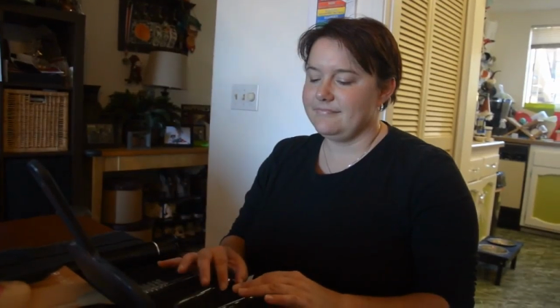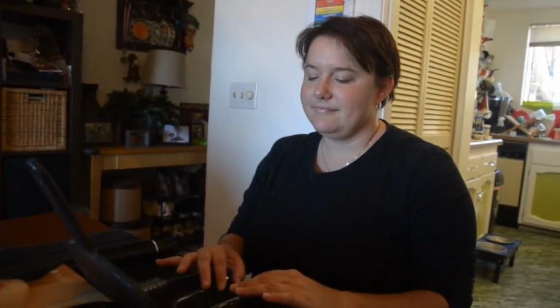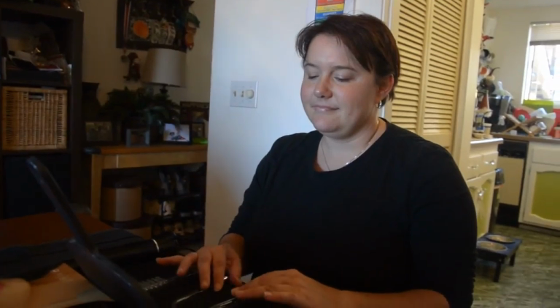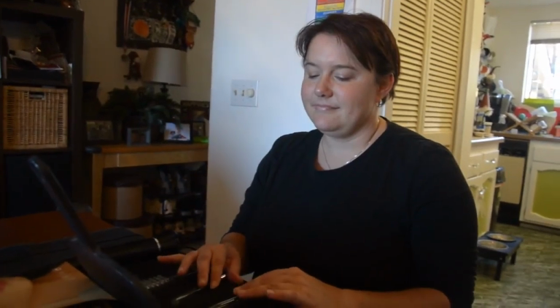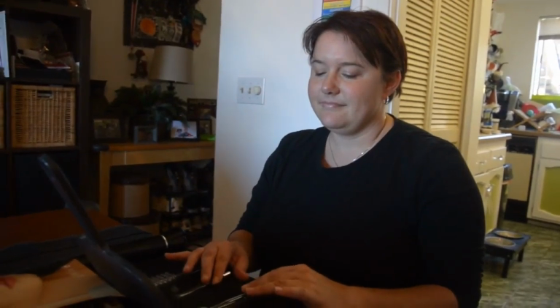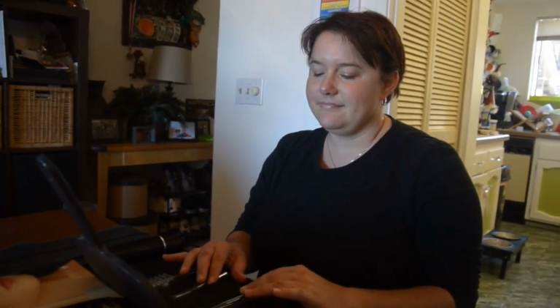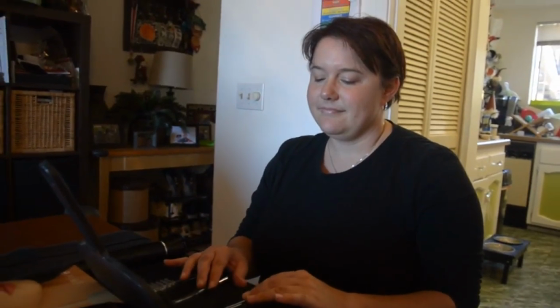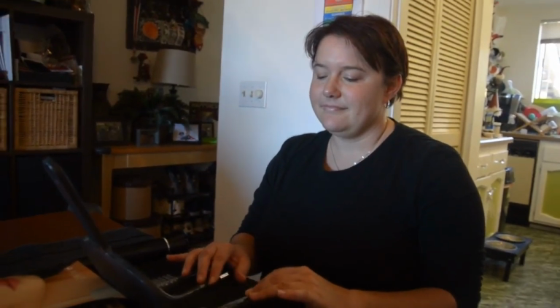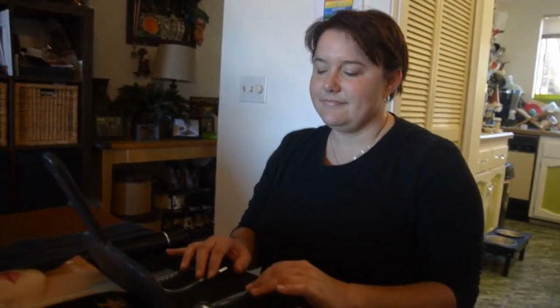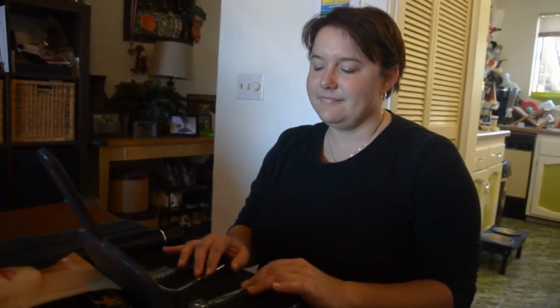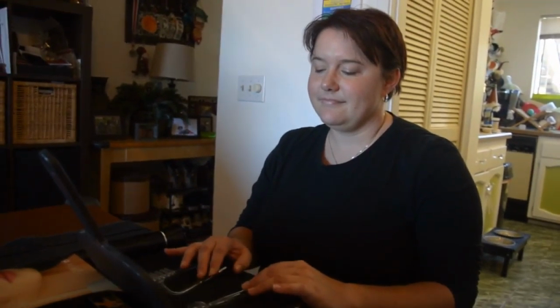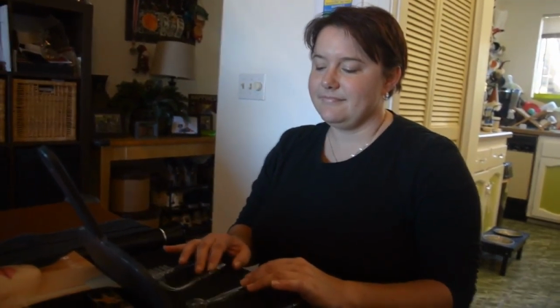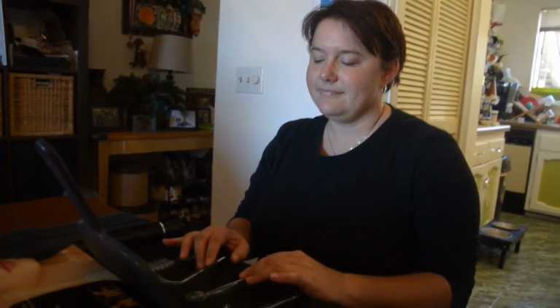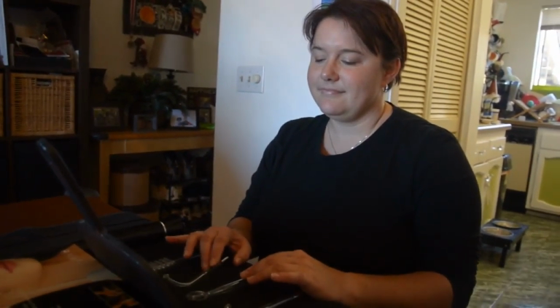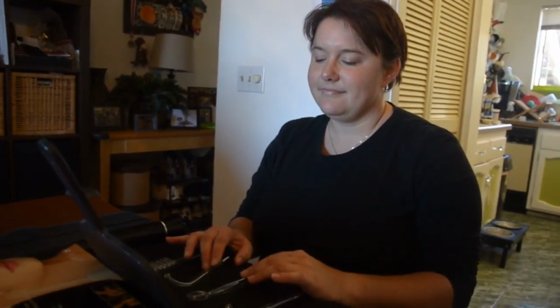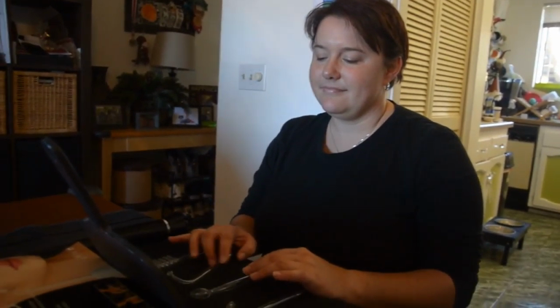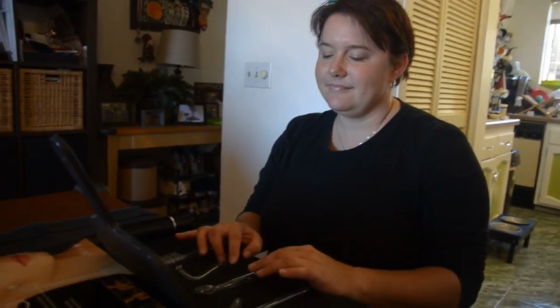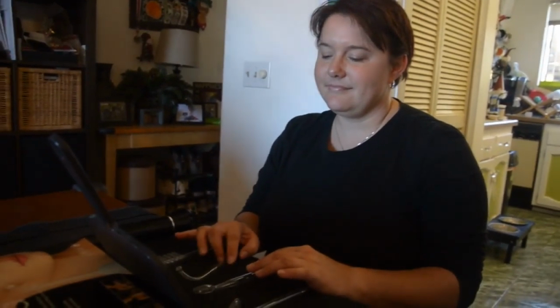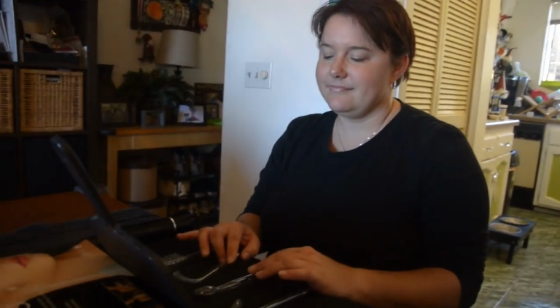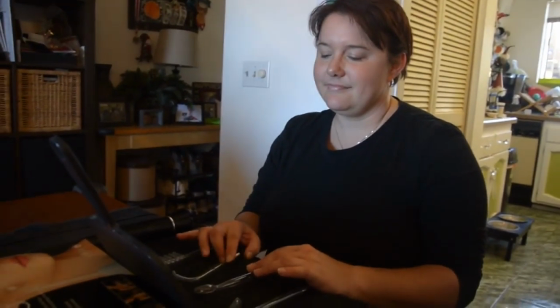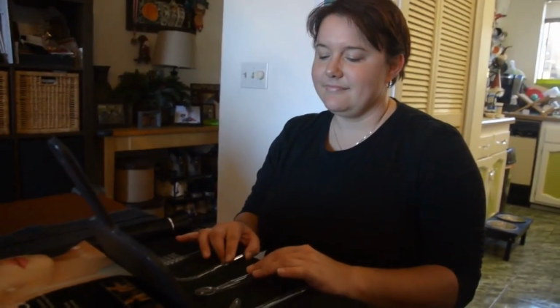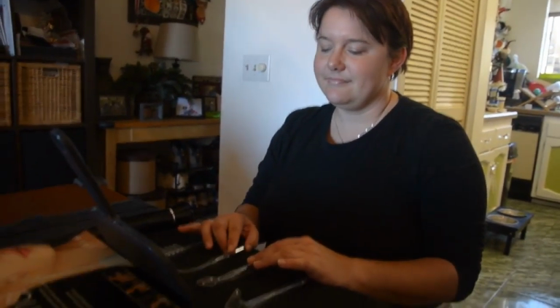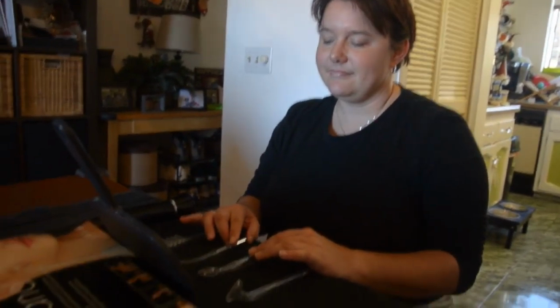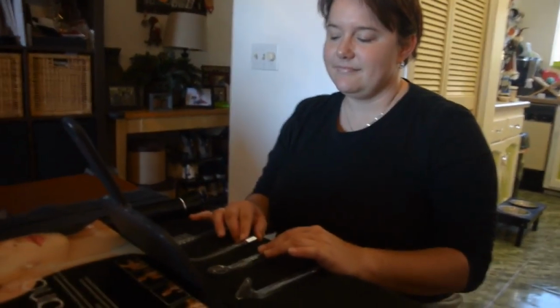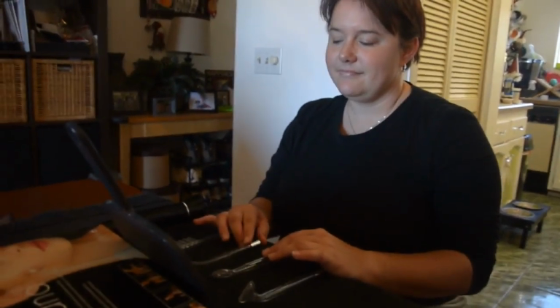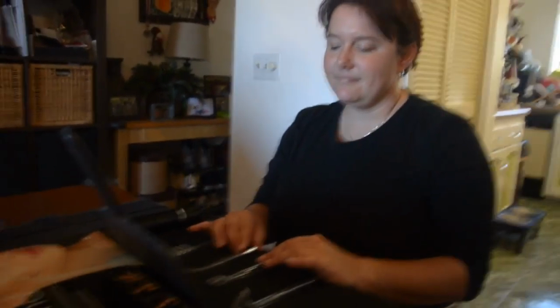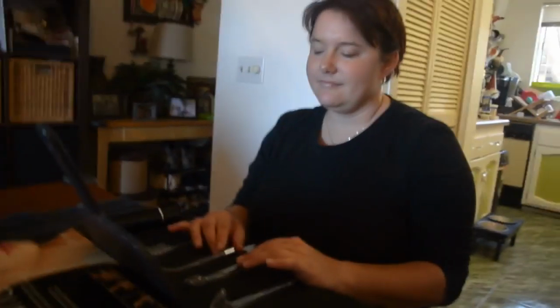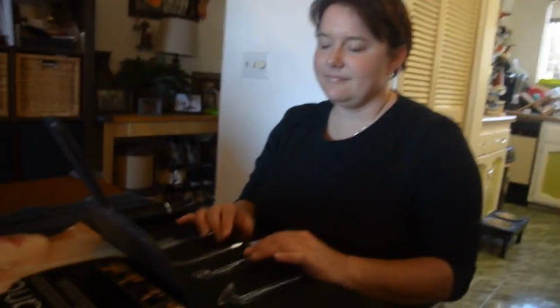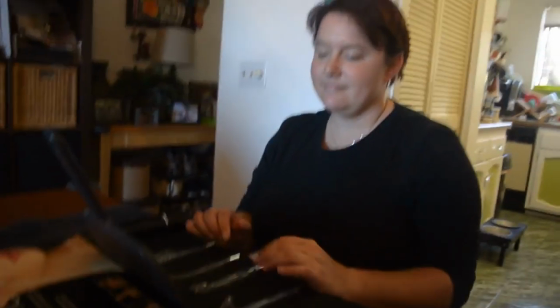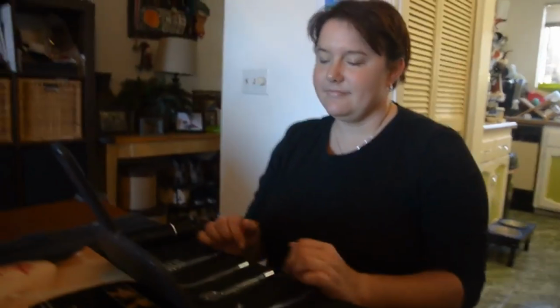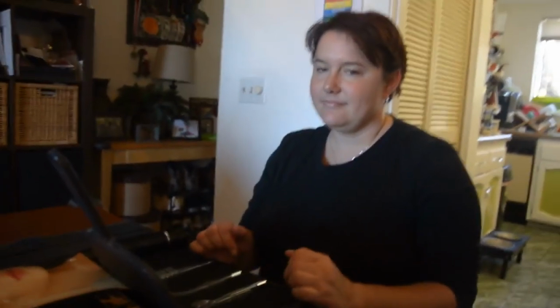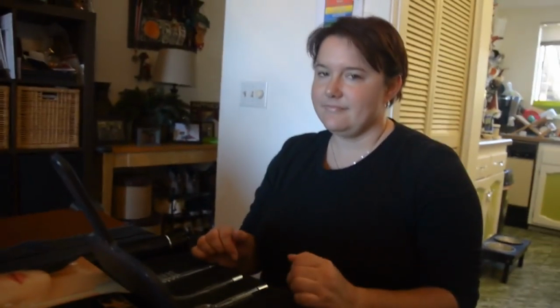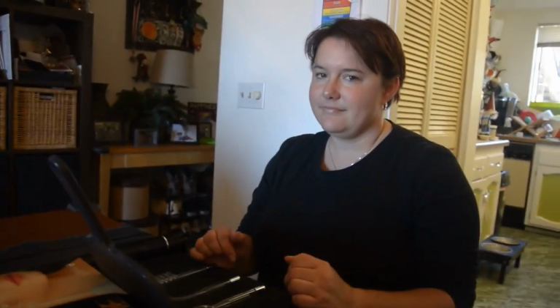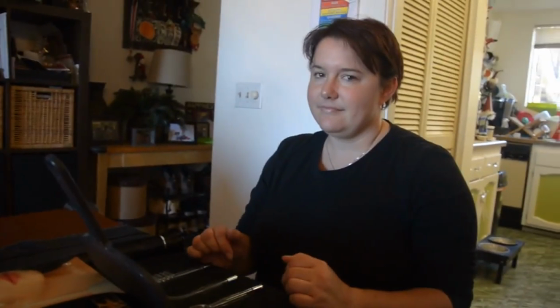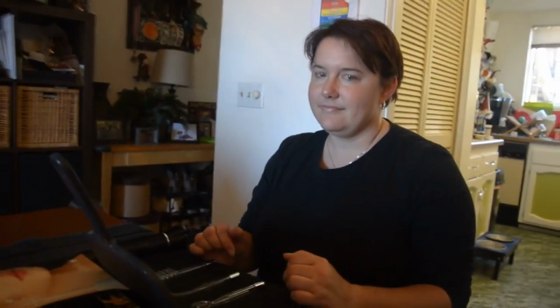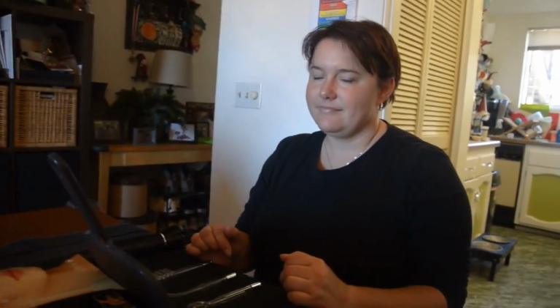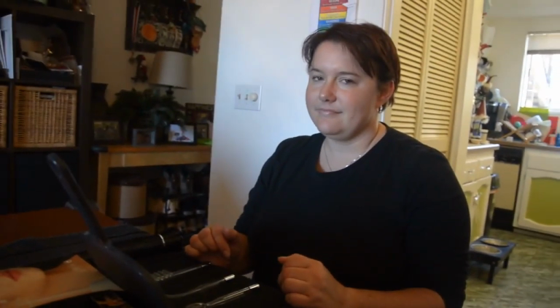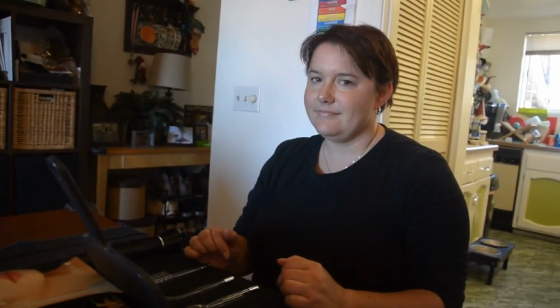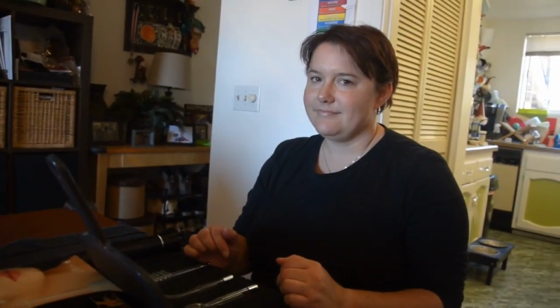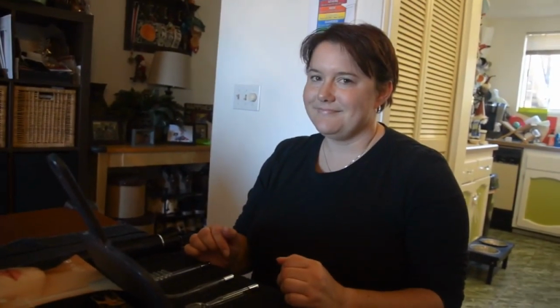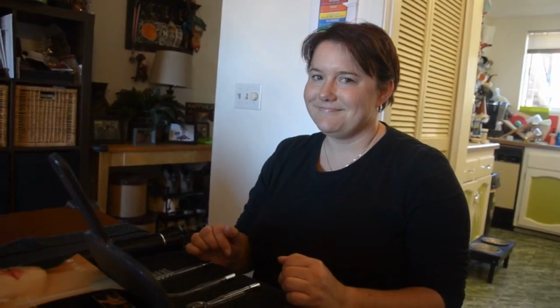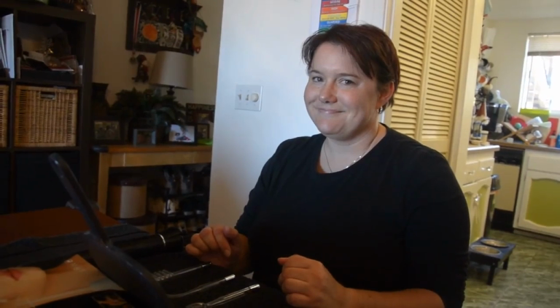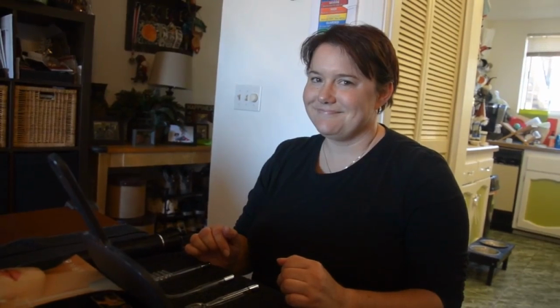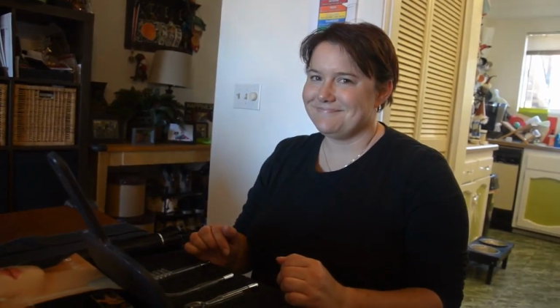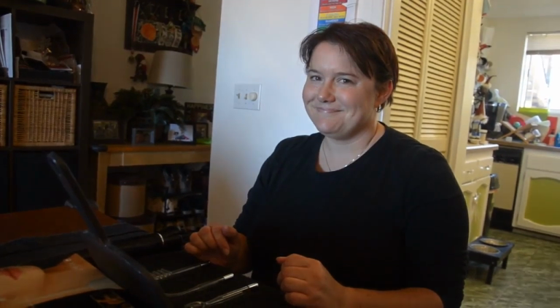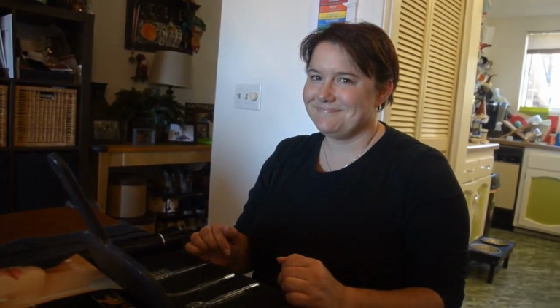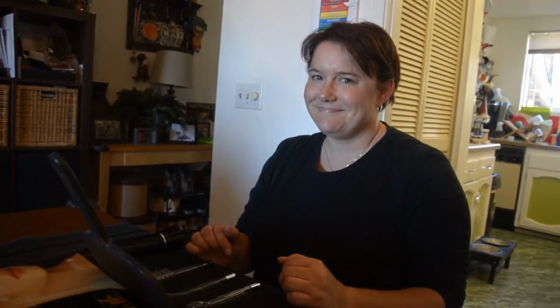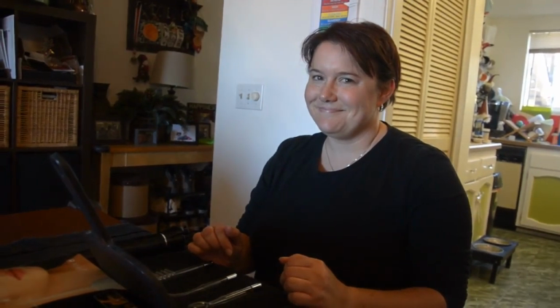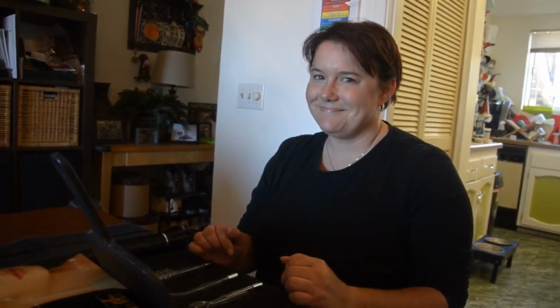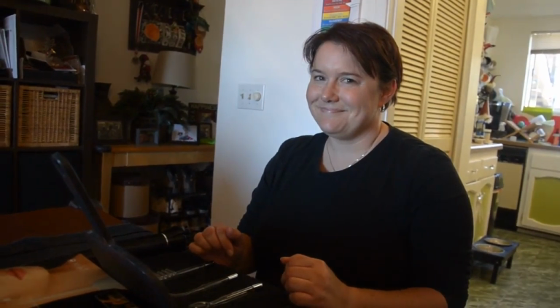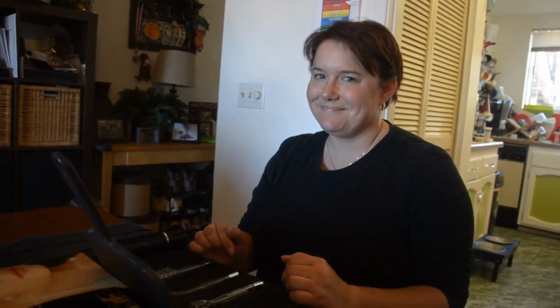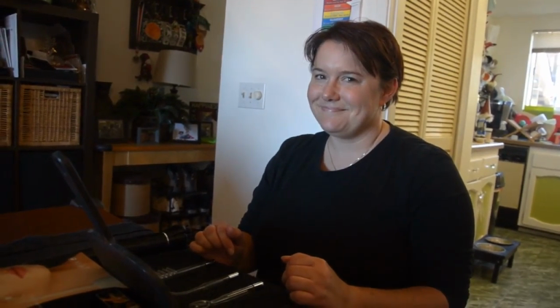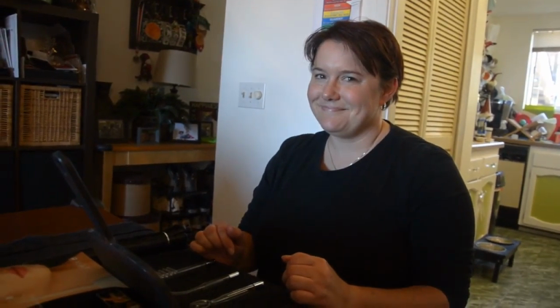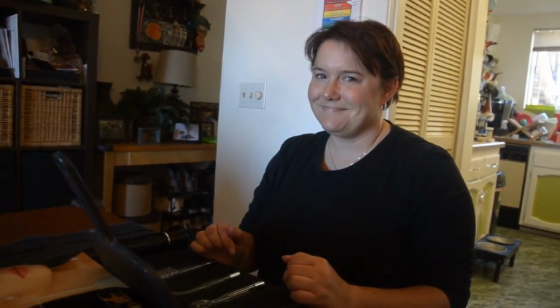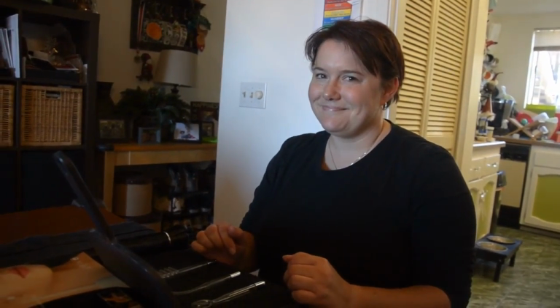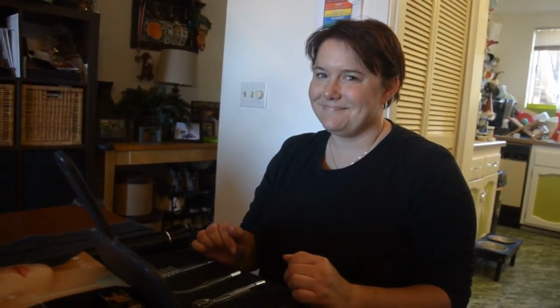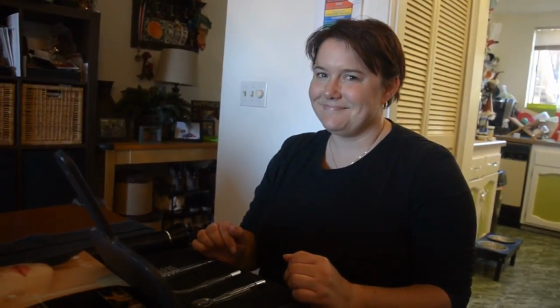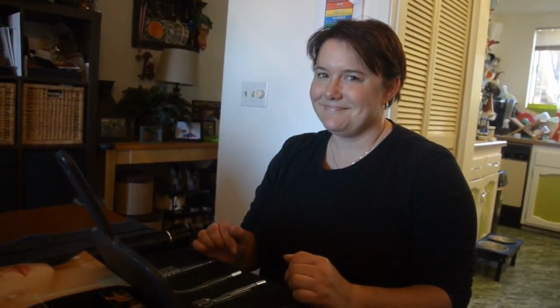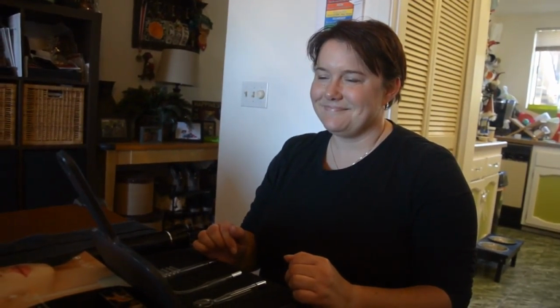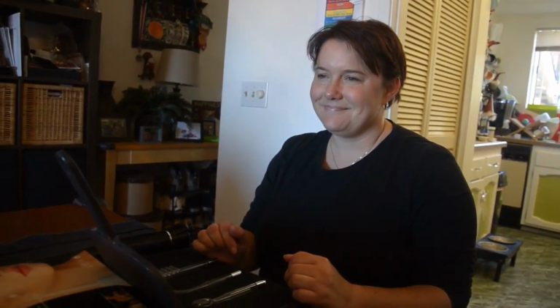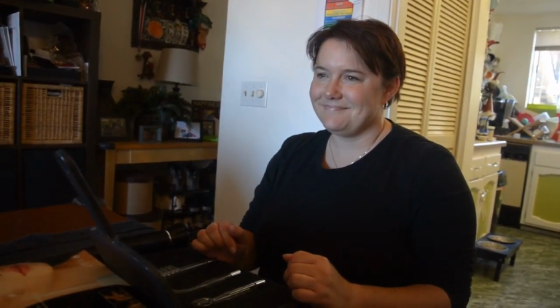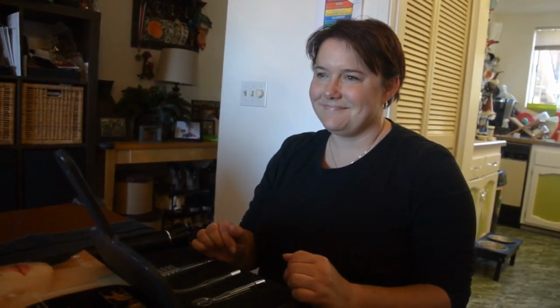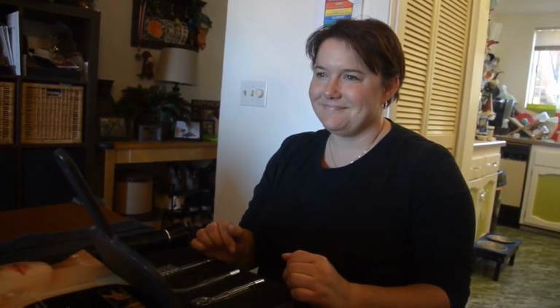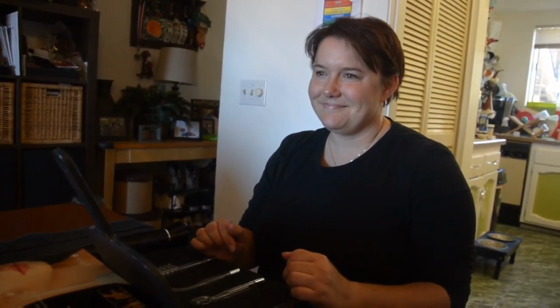Hi everyone, this is Connie over at peanutbutterandwine.com. Today I have my lovely assistant, my daughter Selina, and she's going to show us how to use the Lift Wand.